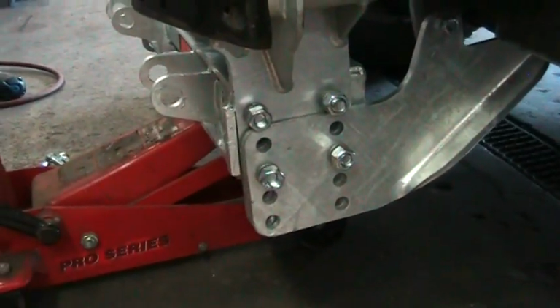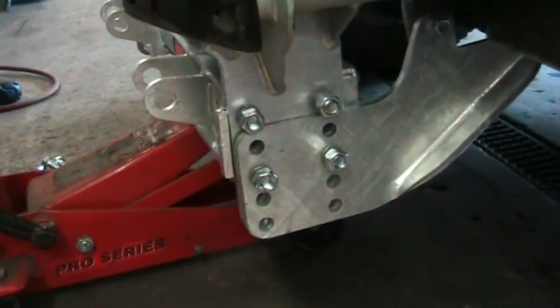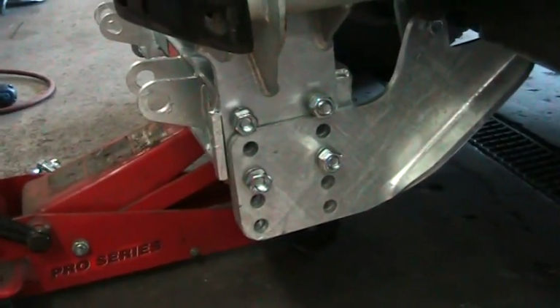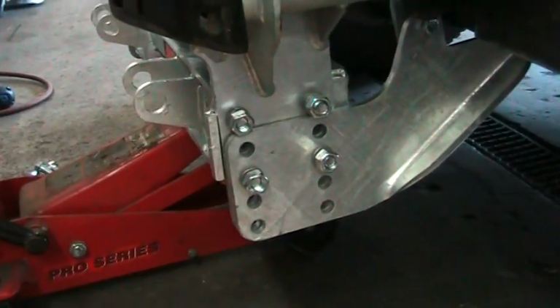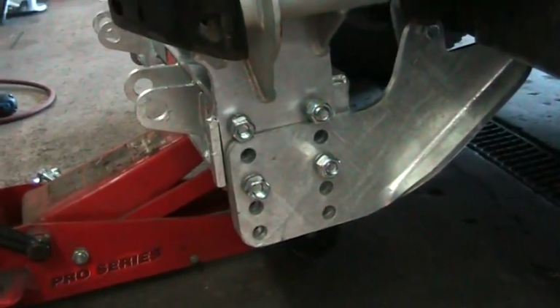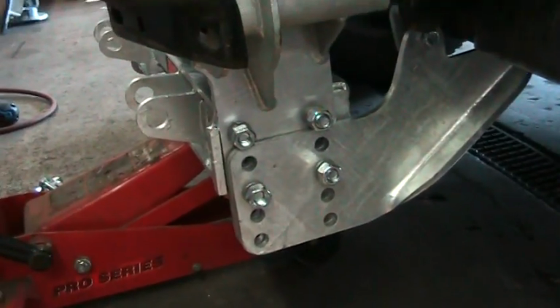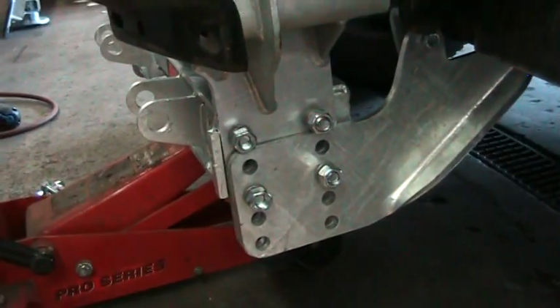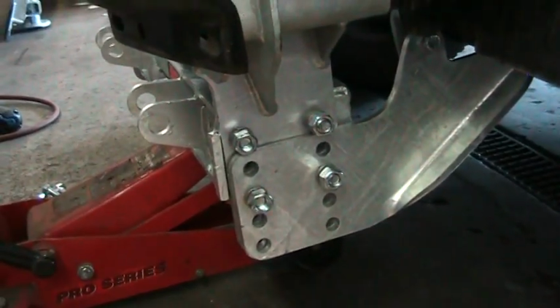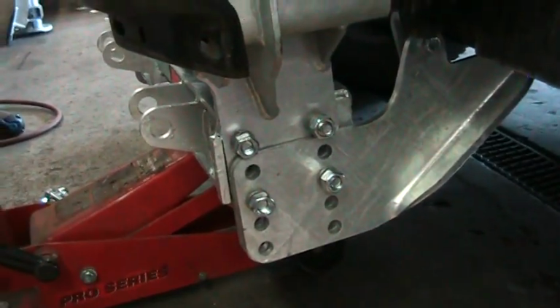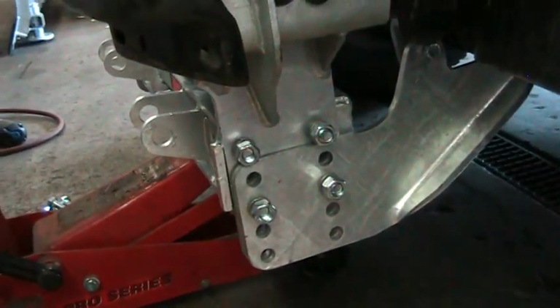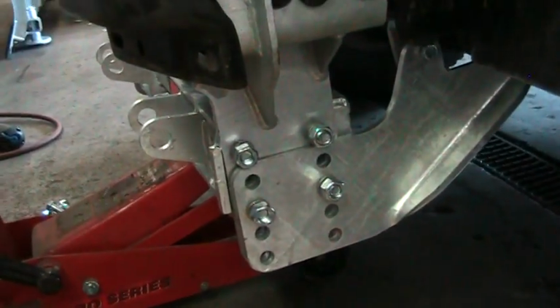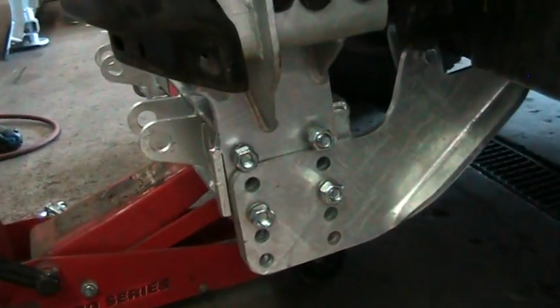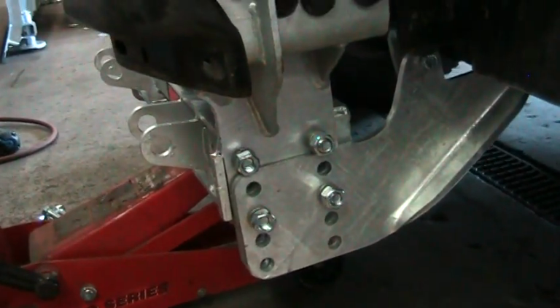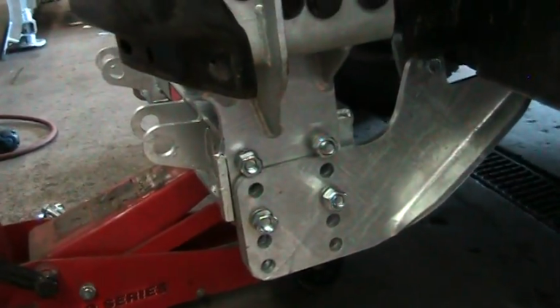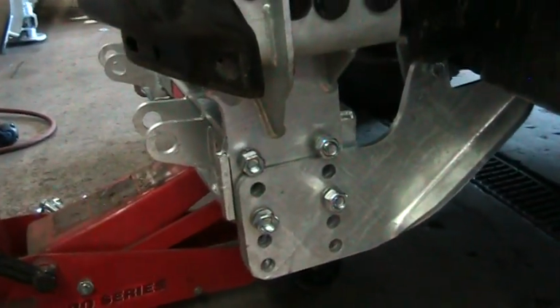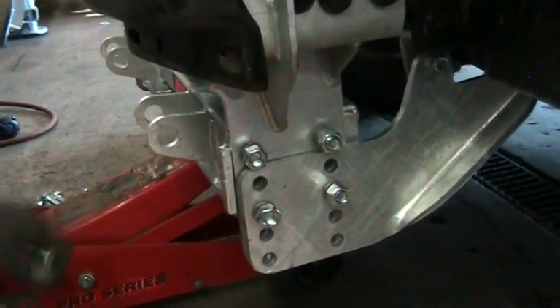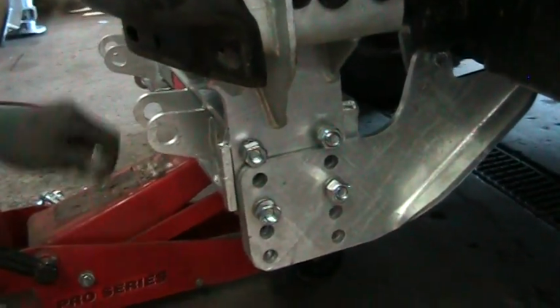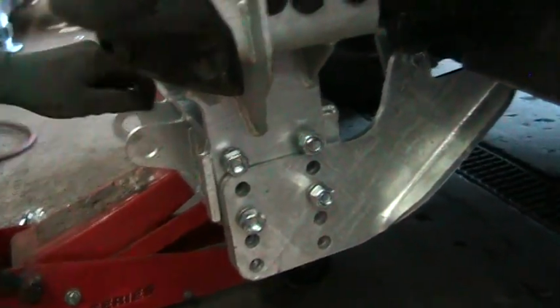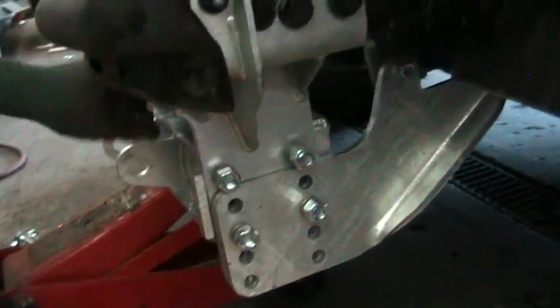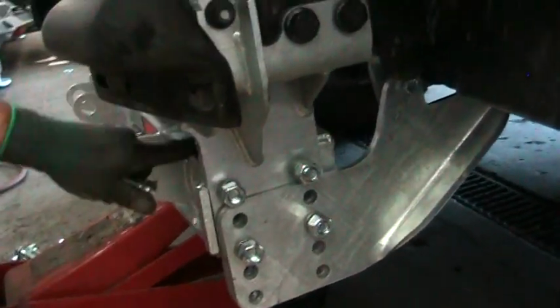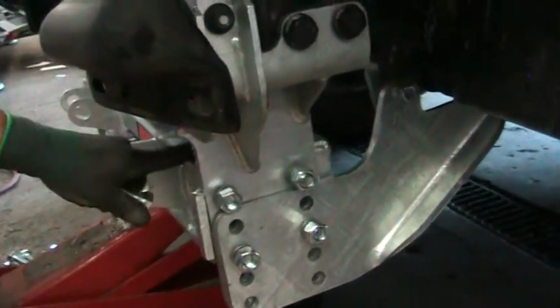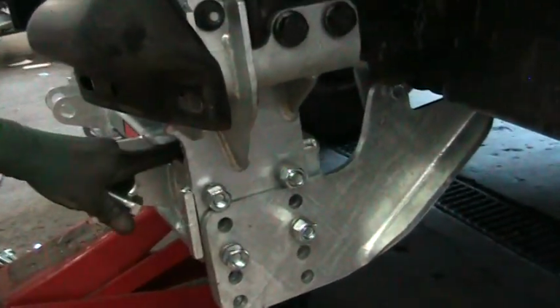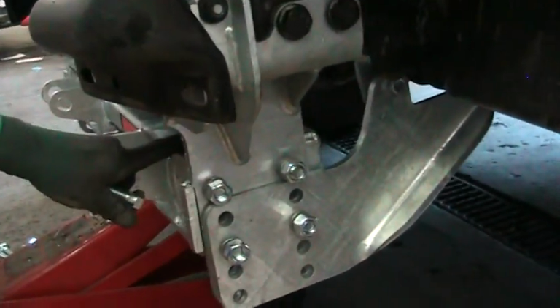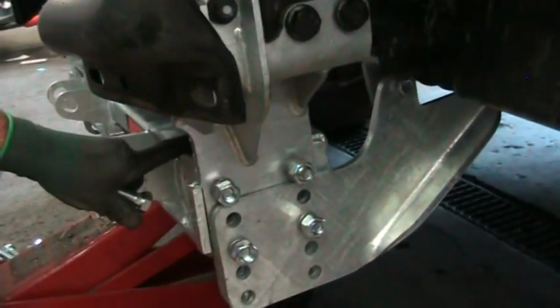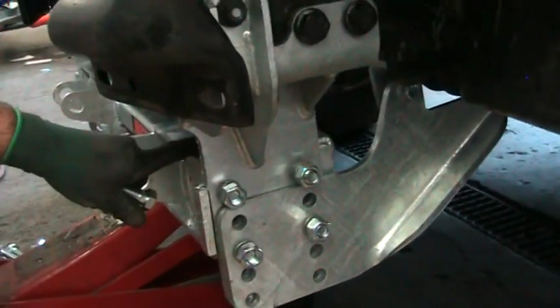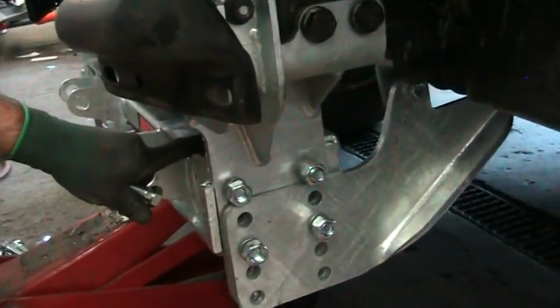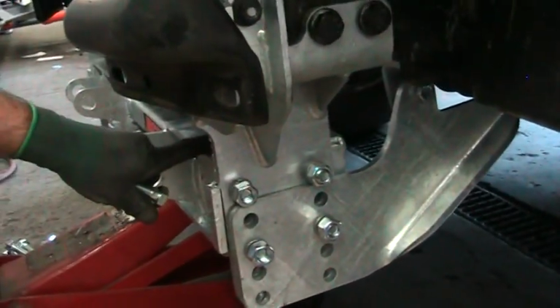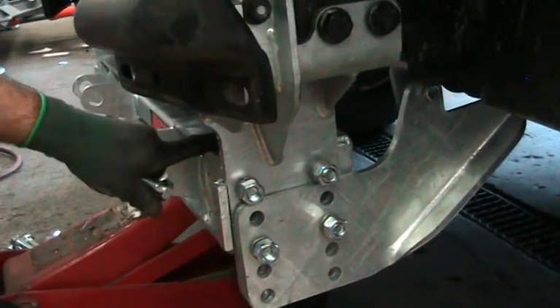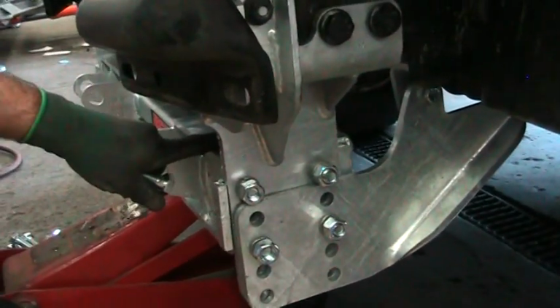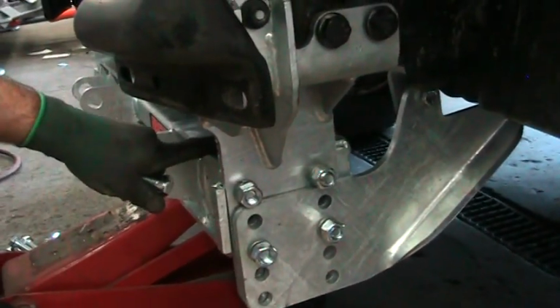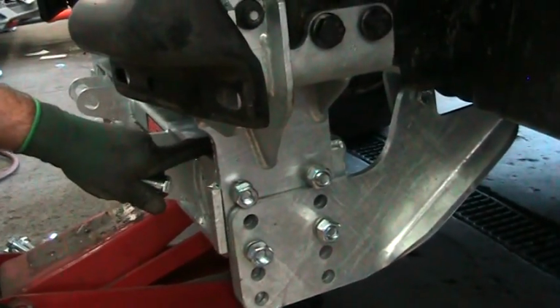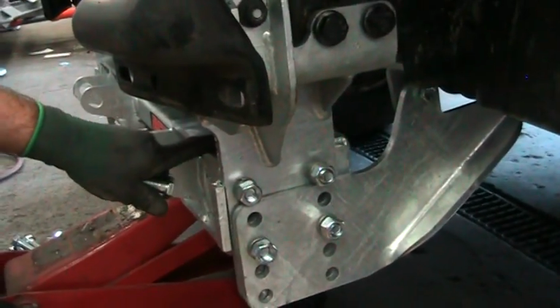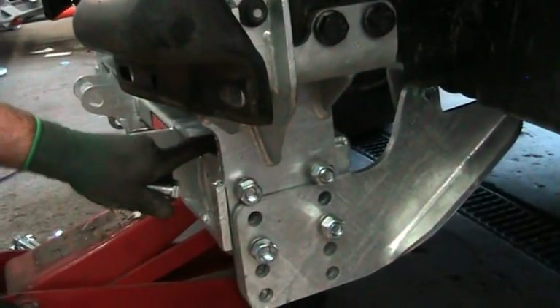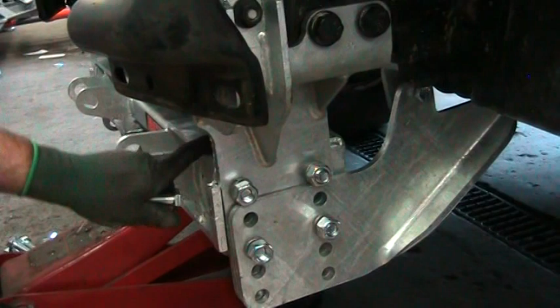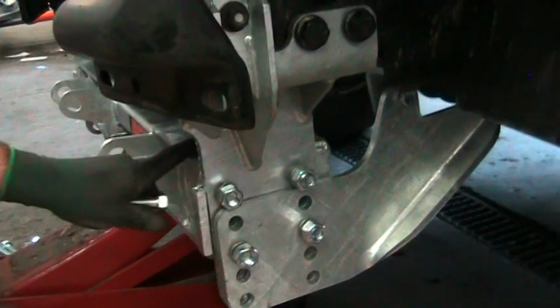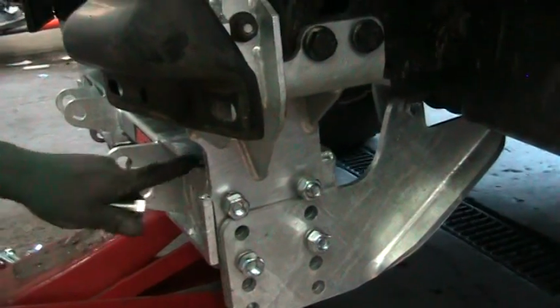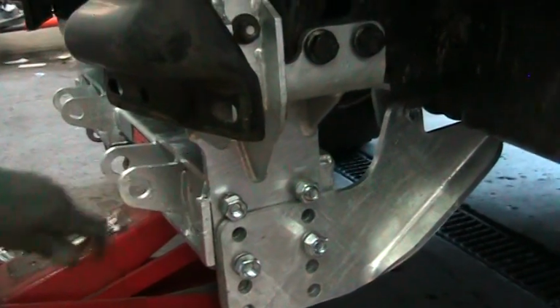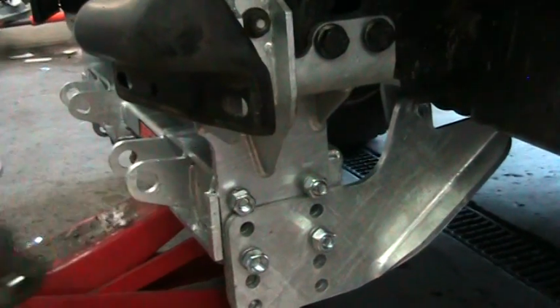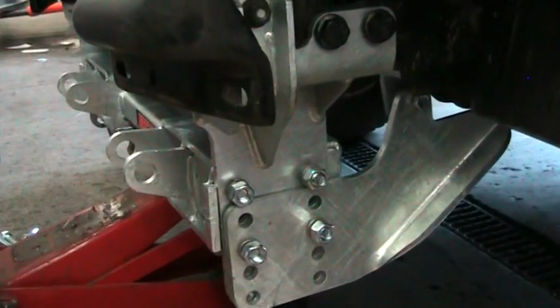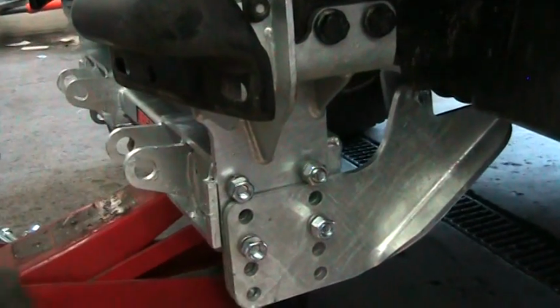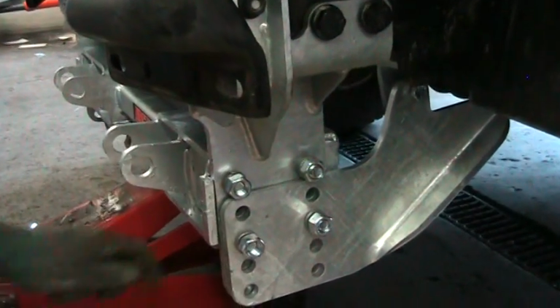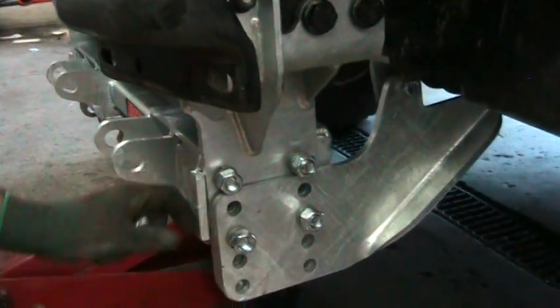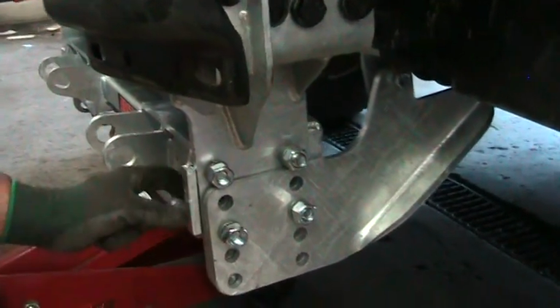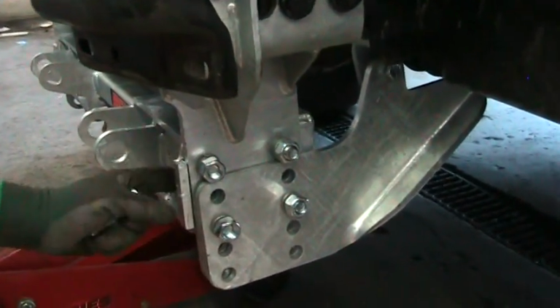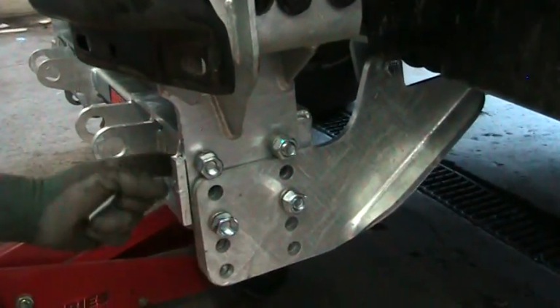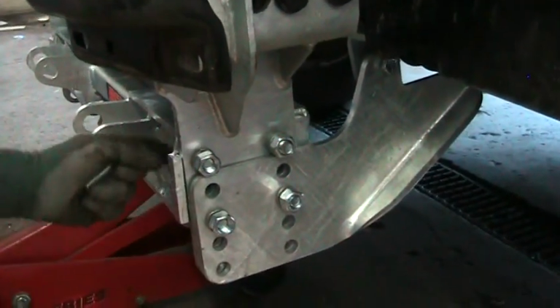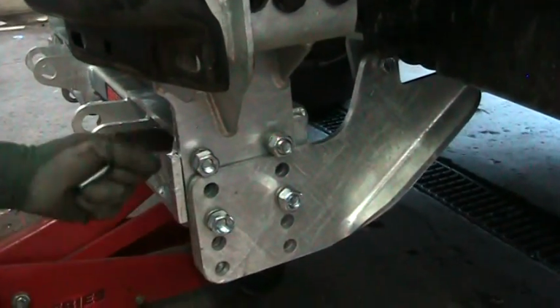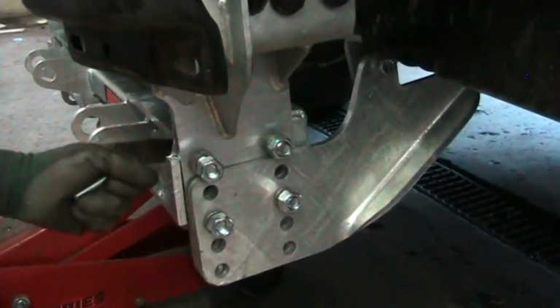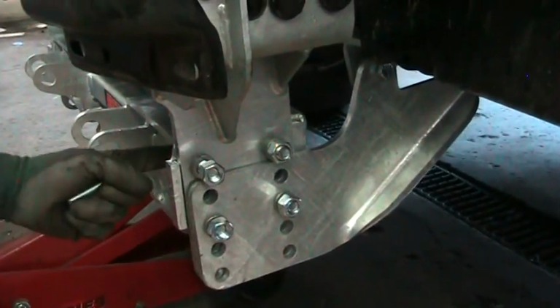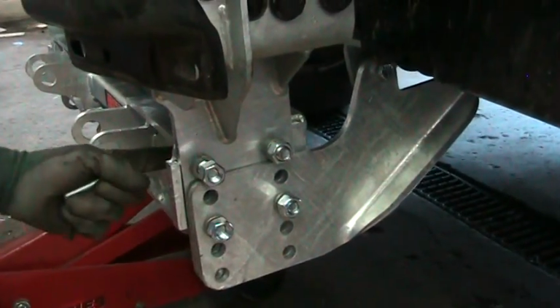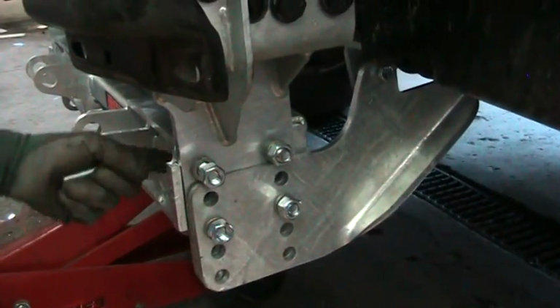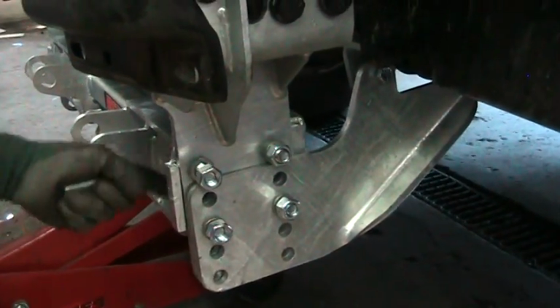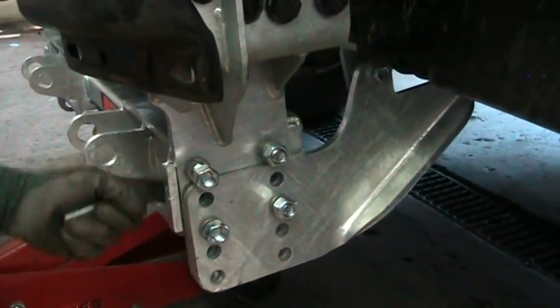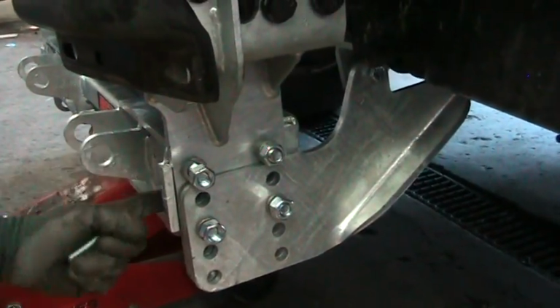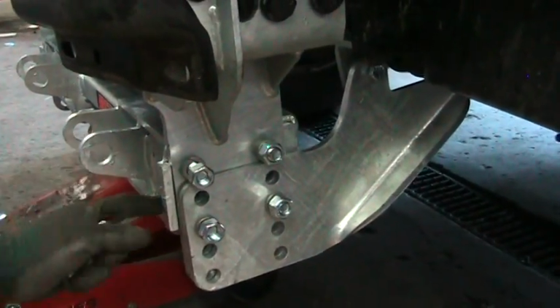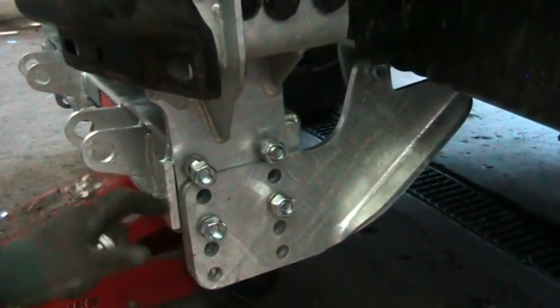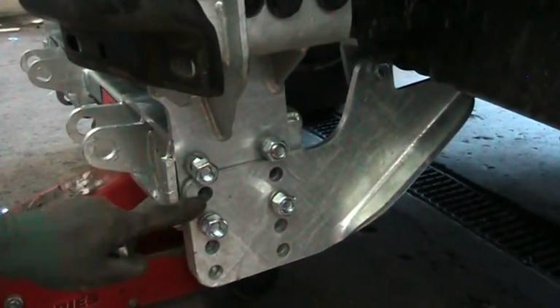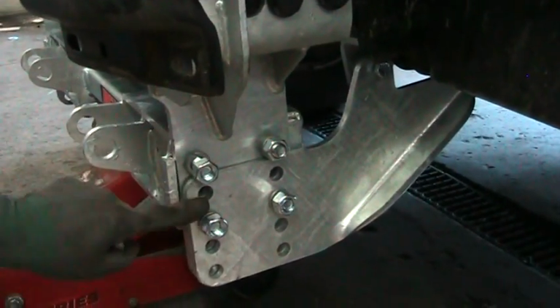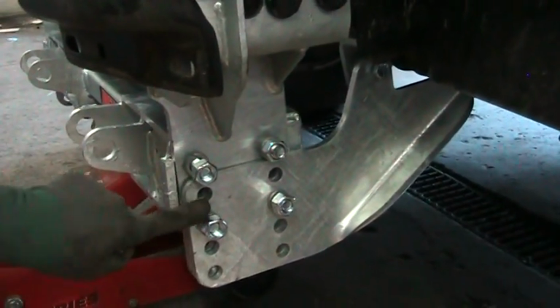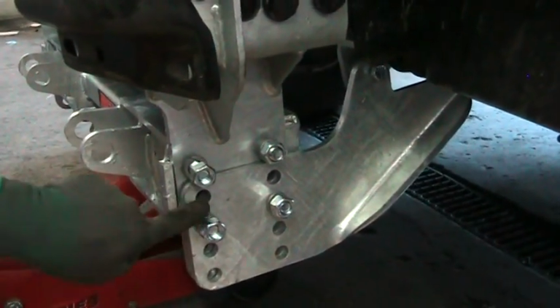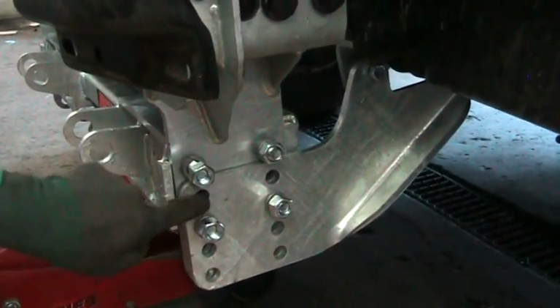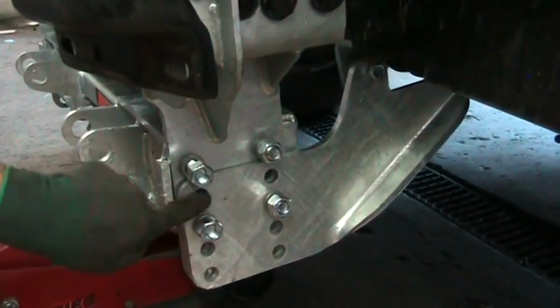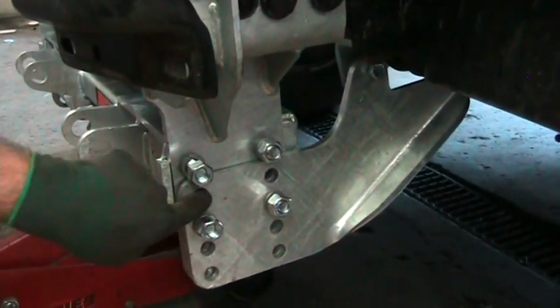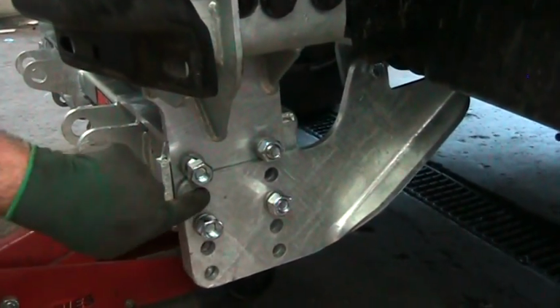With the diesels, you can only go up so high because of their intercooler, which would bring that top bolt down to here.